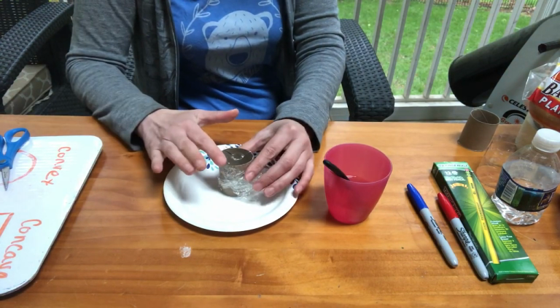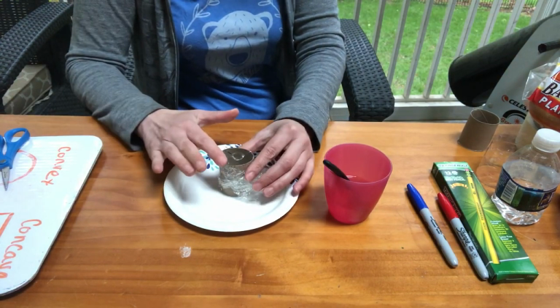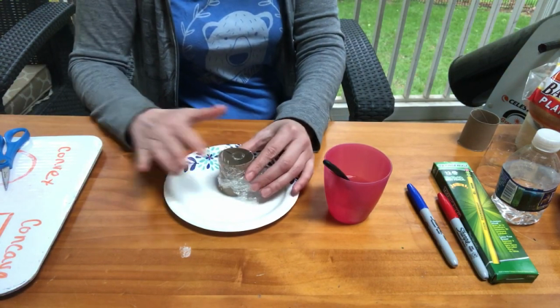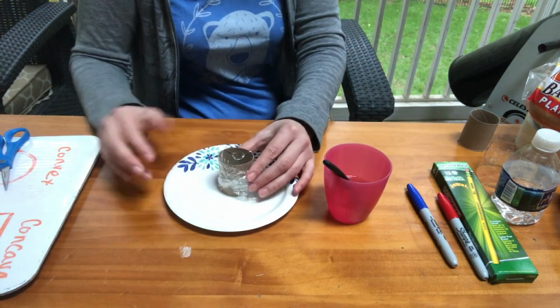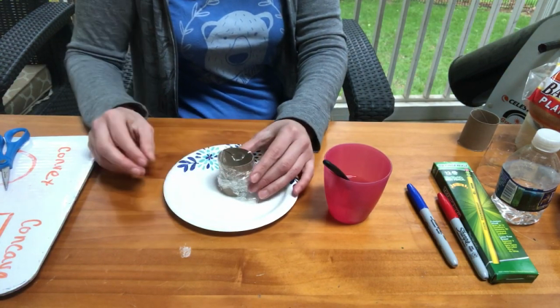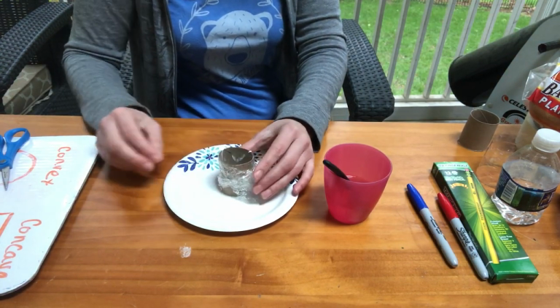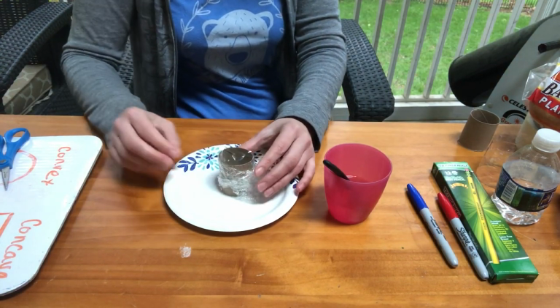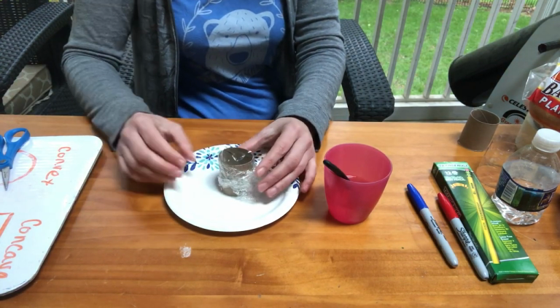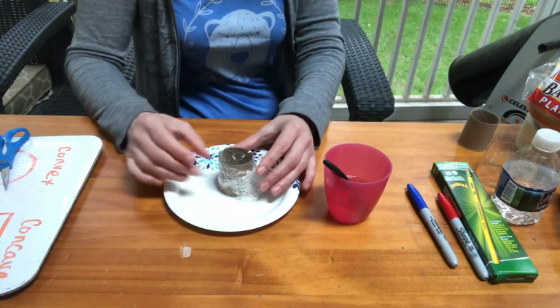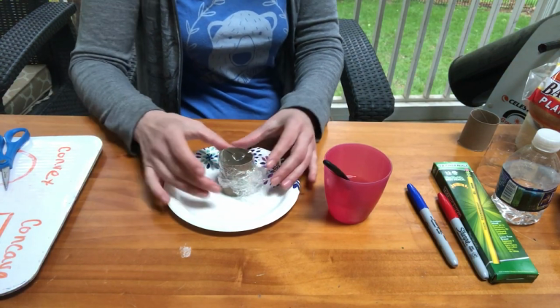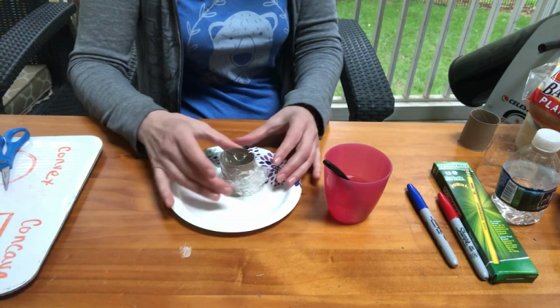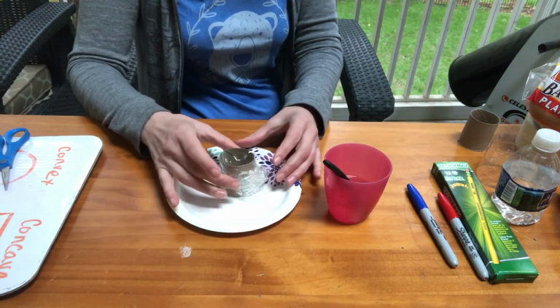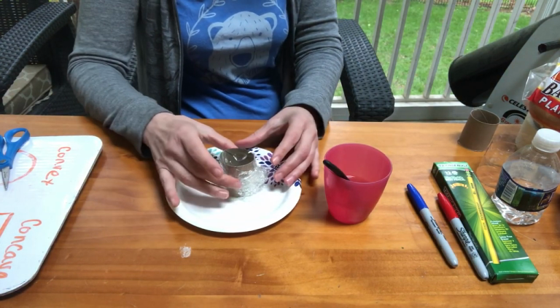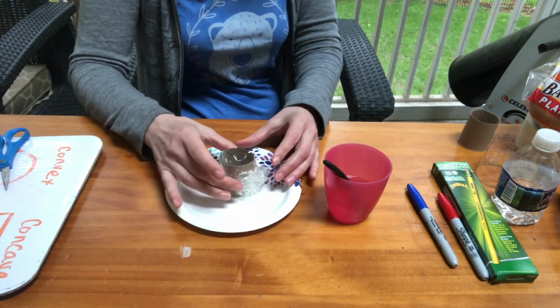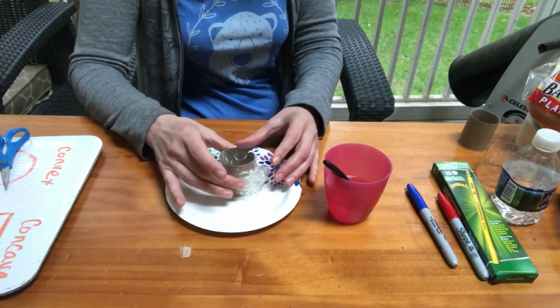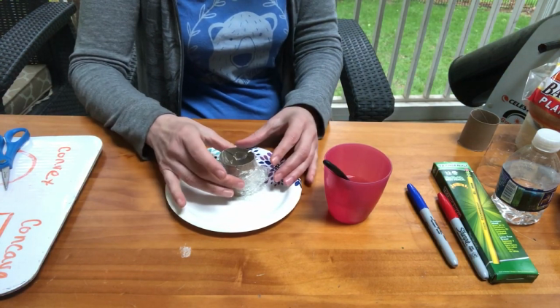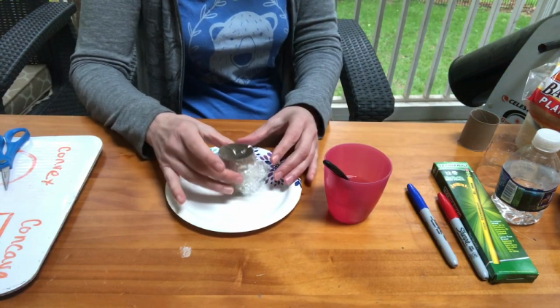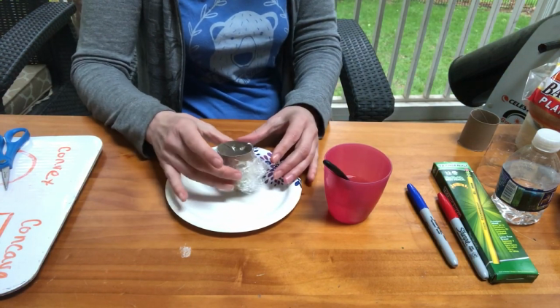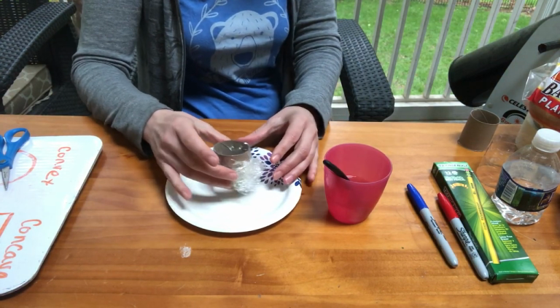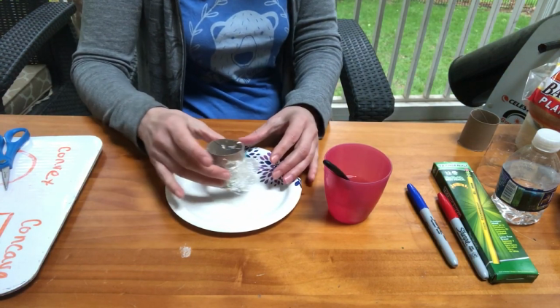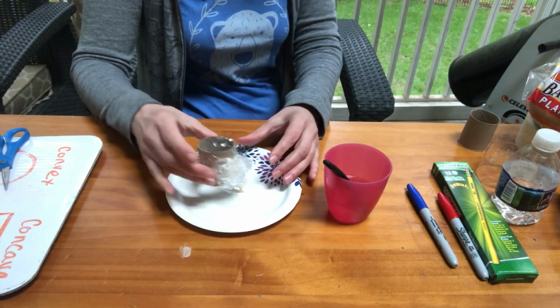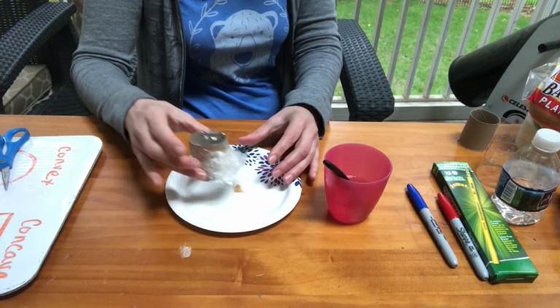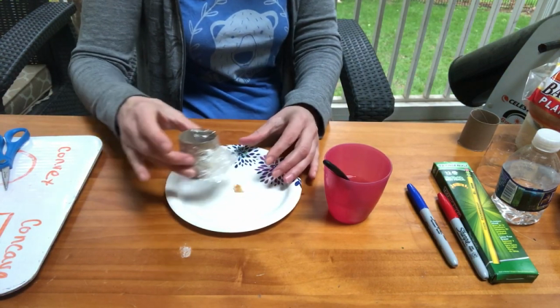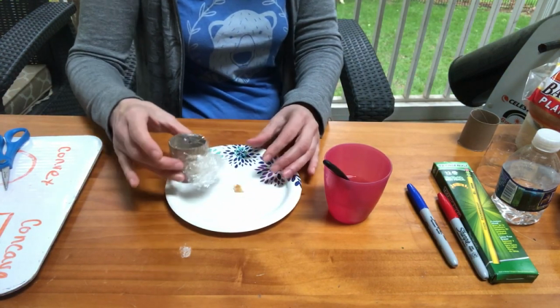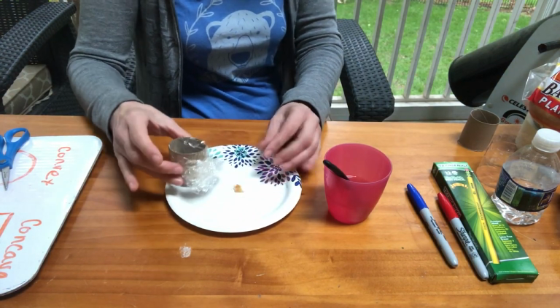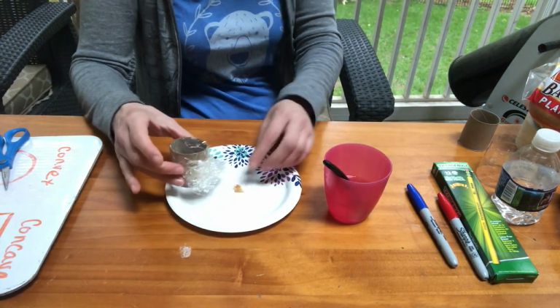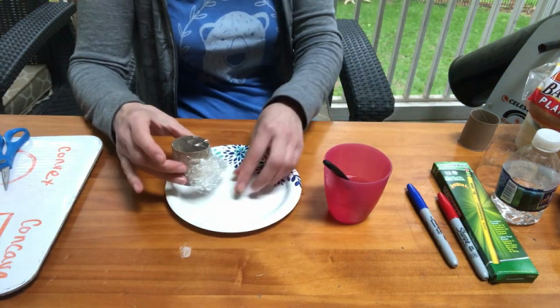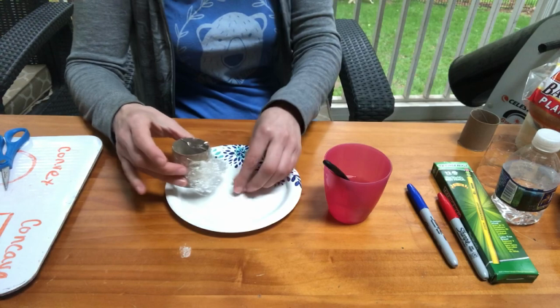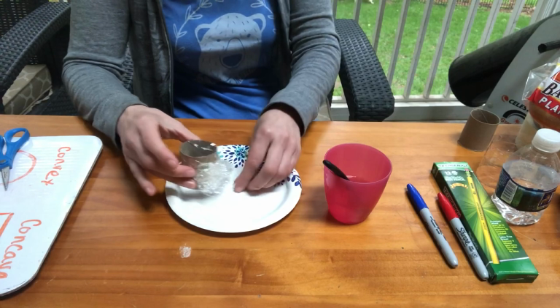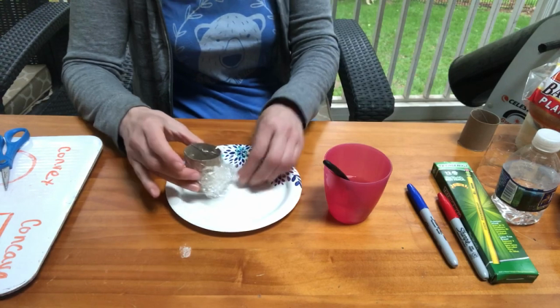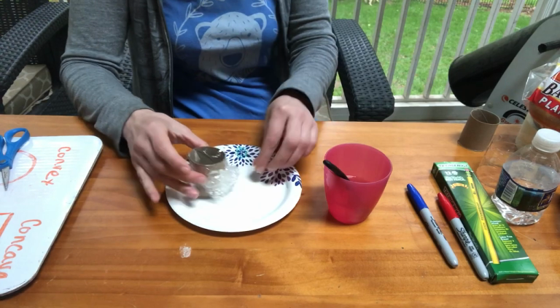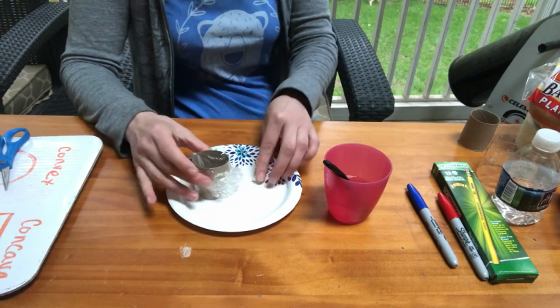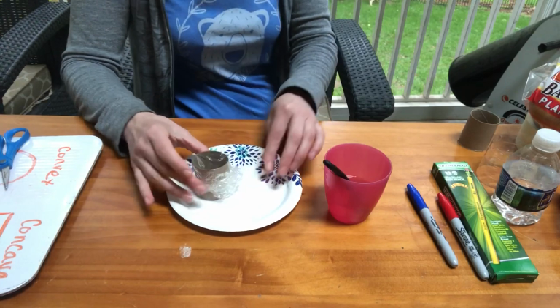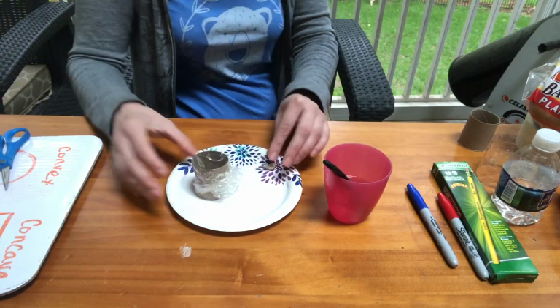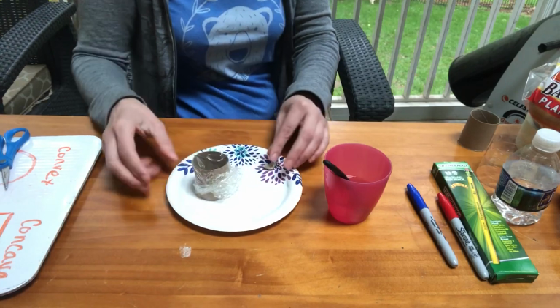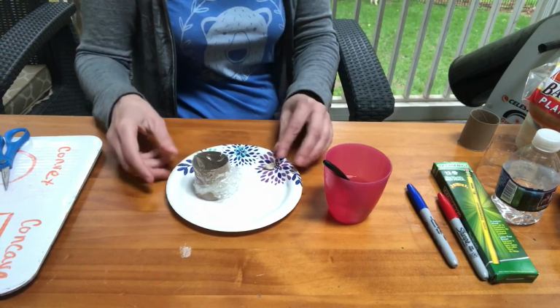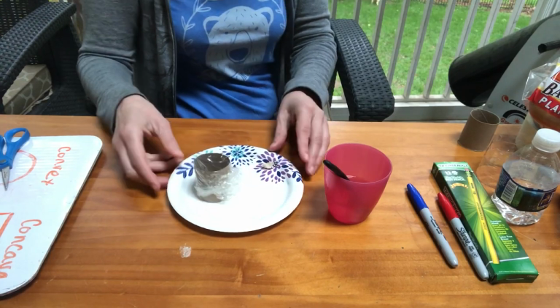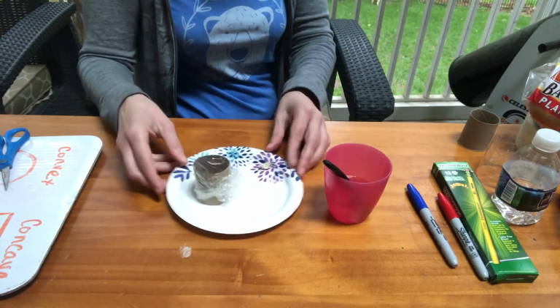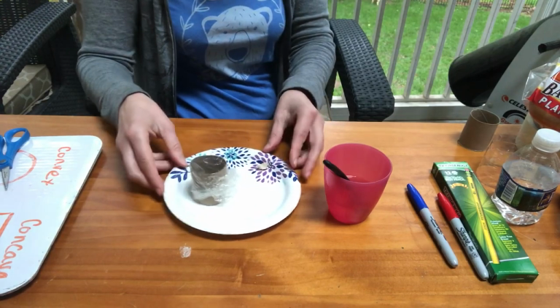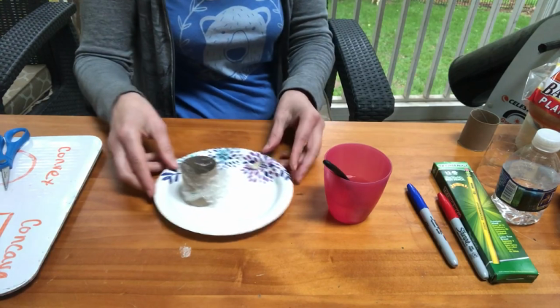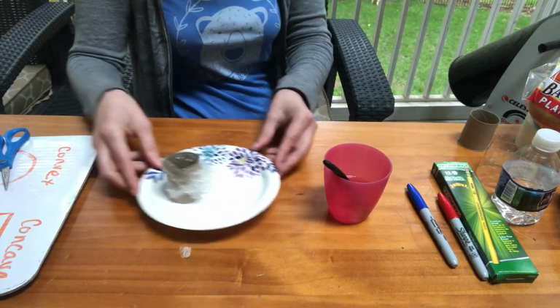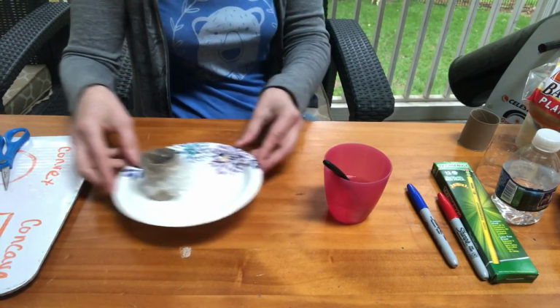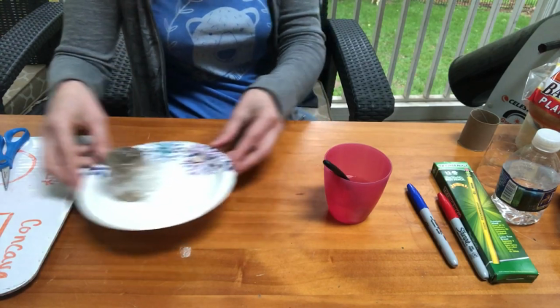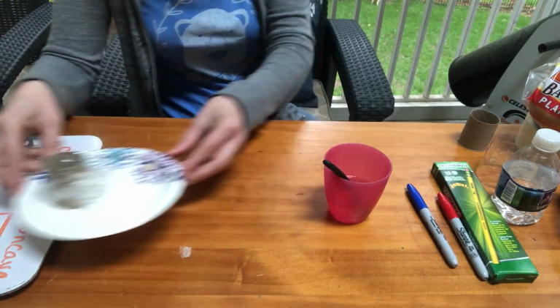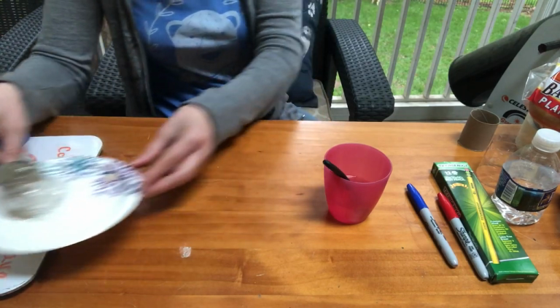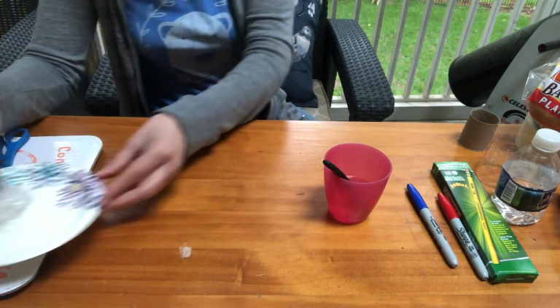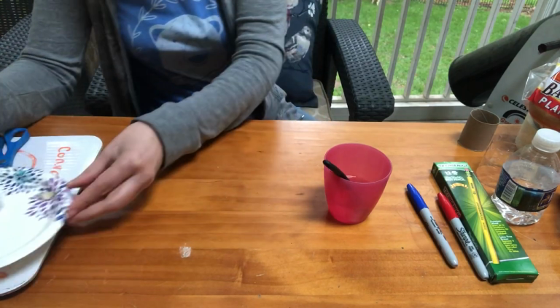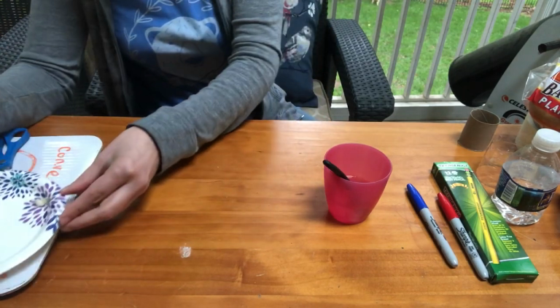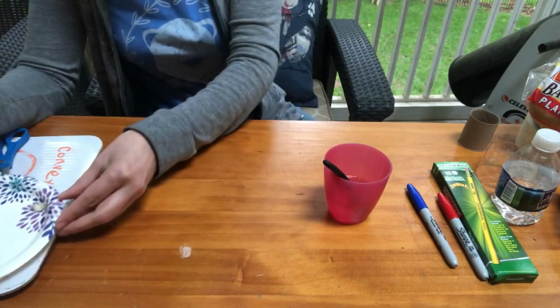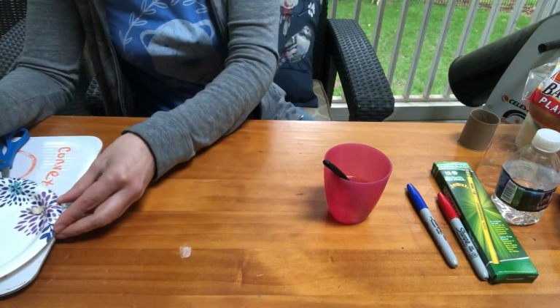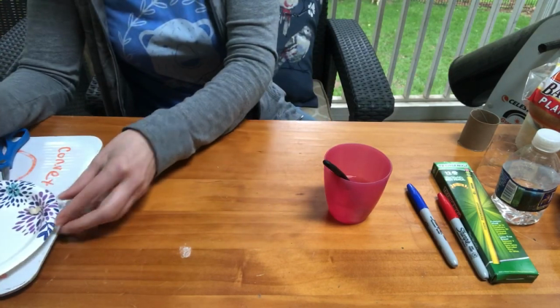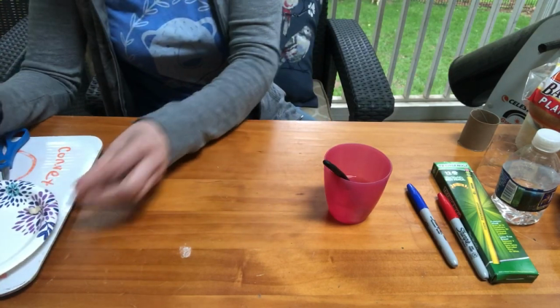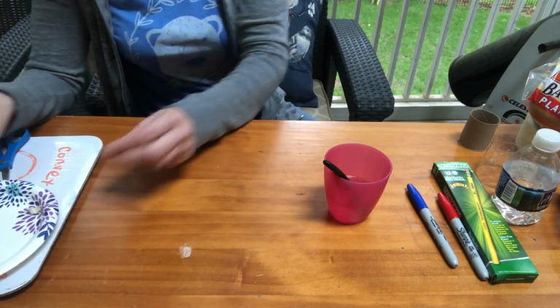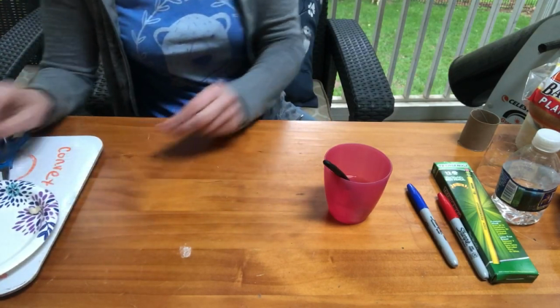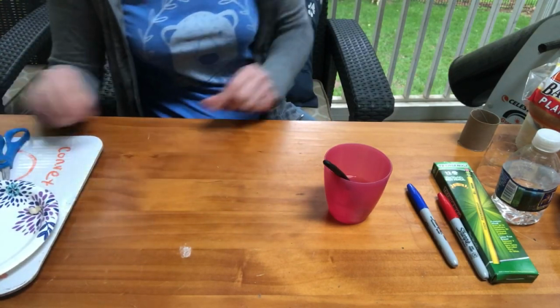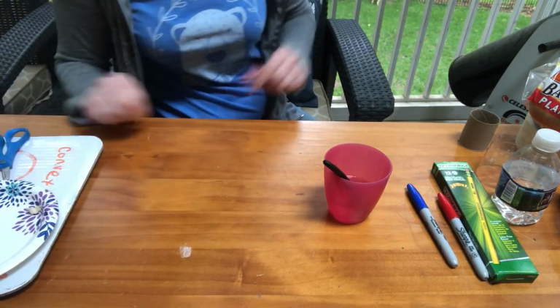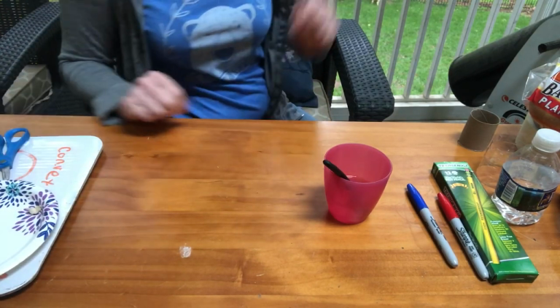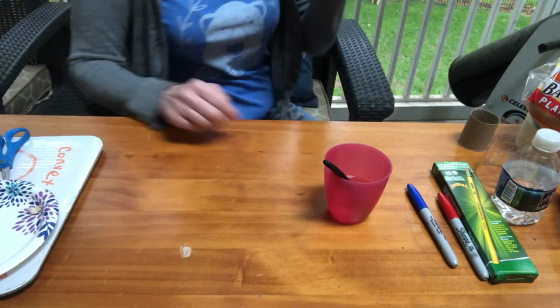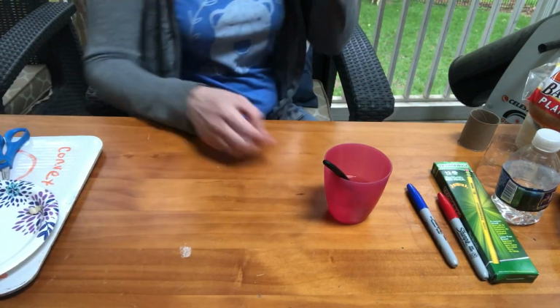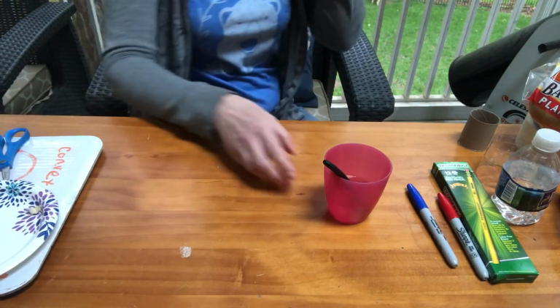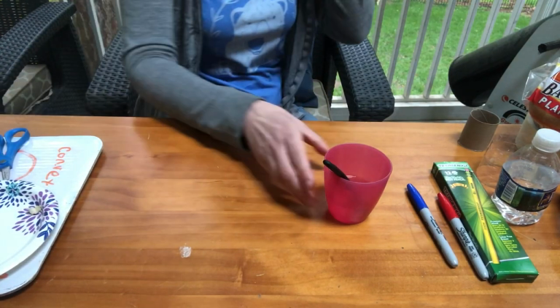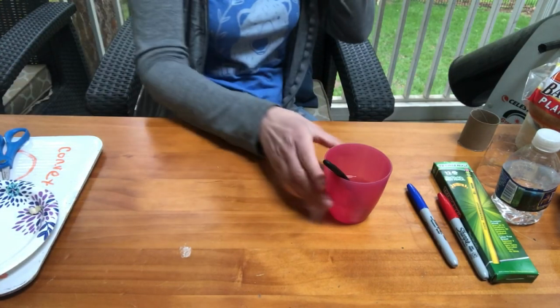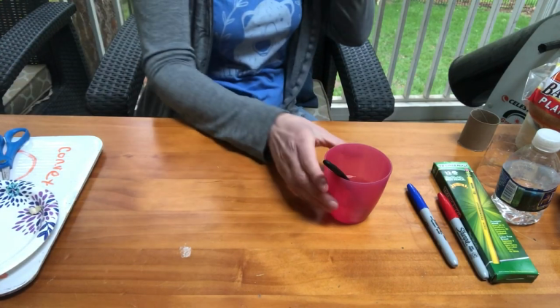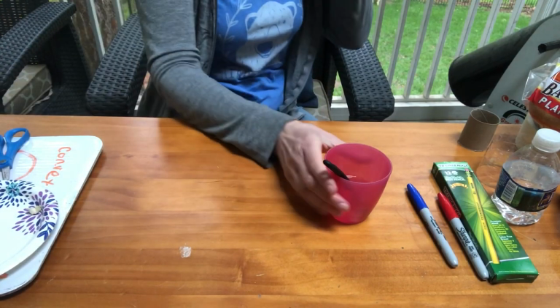I put a tiny drop on top of the plastic wrap and look through it. It has made a beautiful convex shape, and the piece of bread underneath does look bigger. That is one way to make a magnifying glass at home.